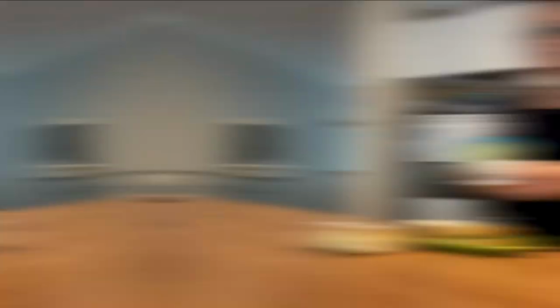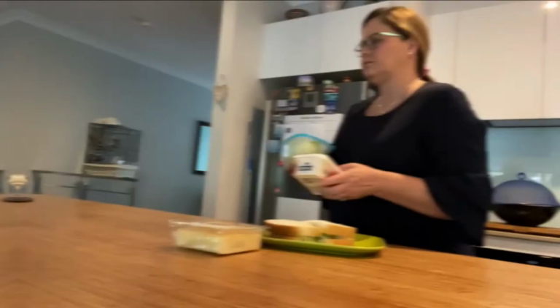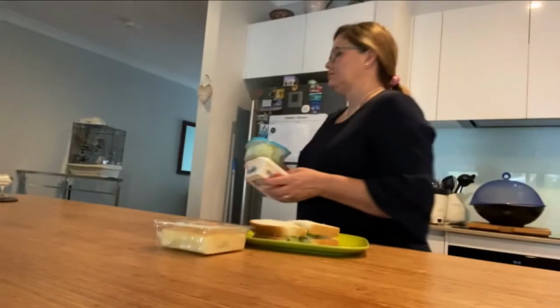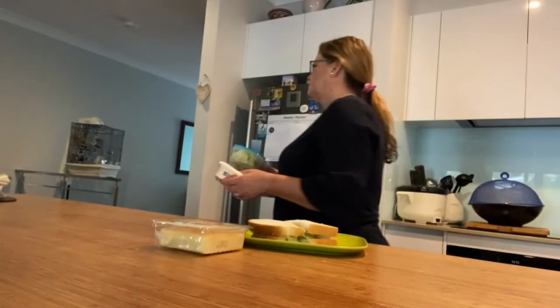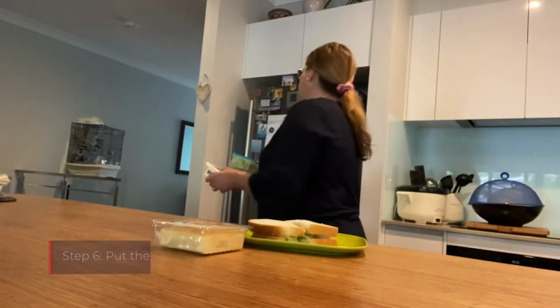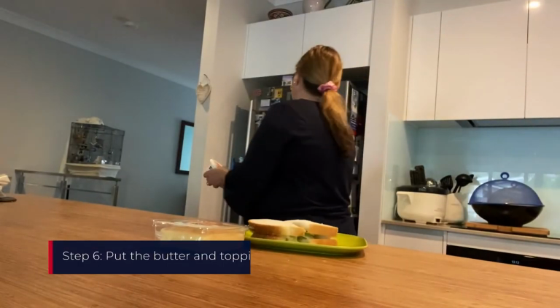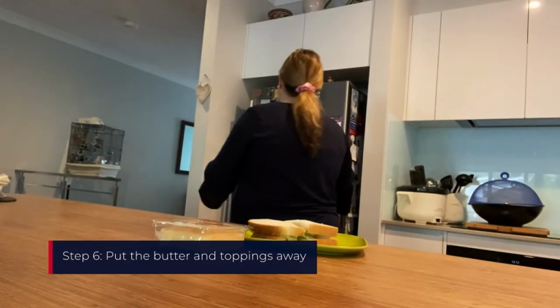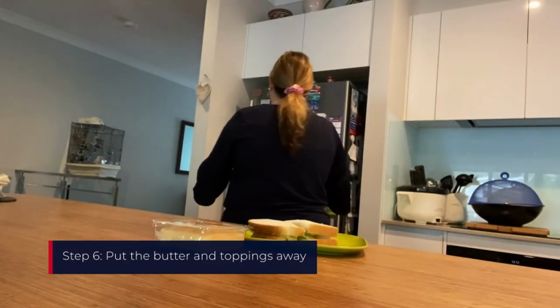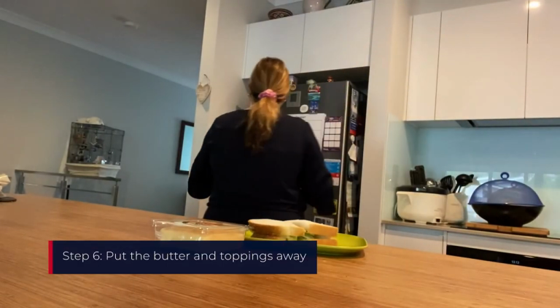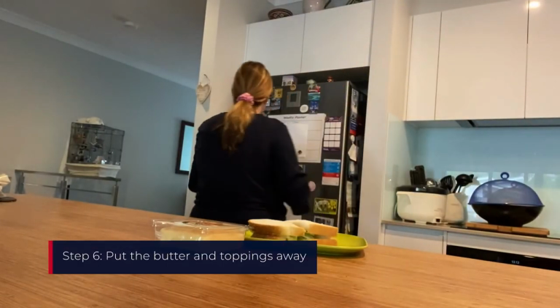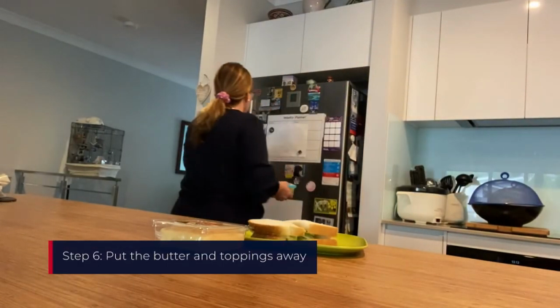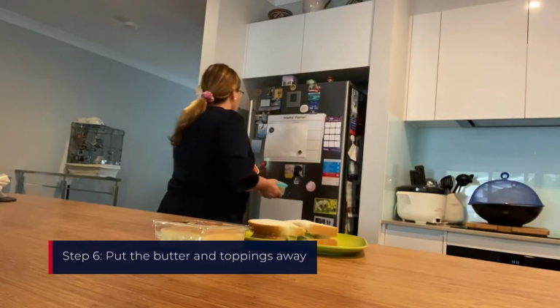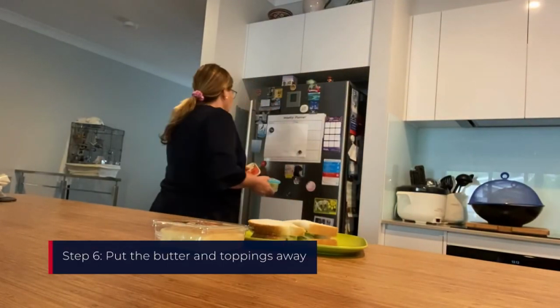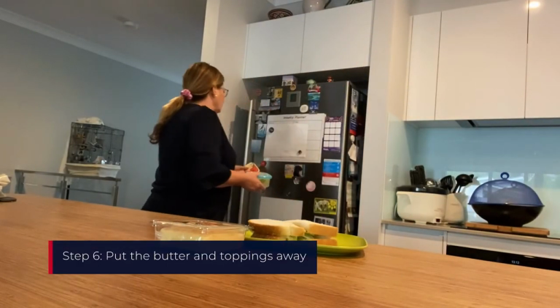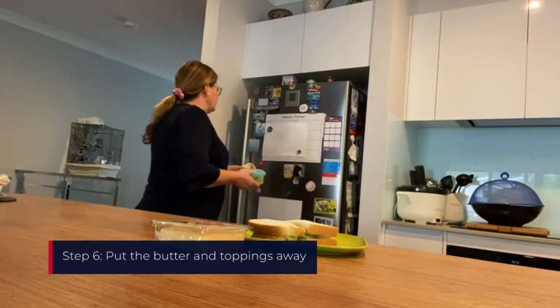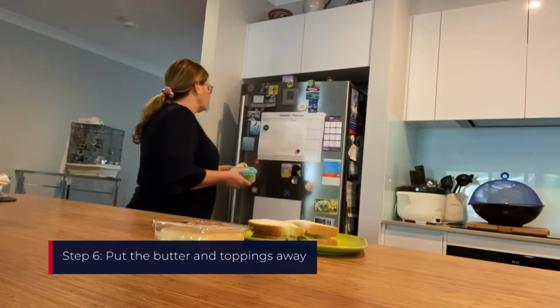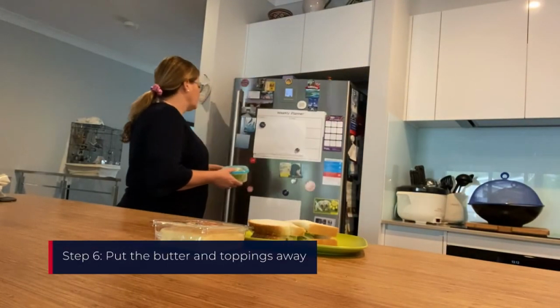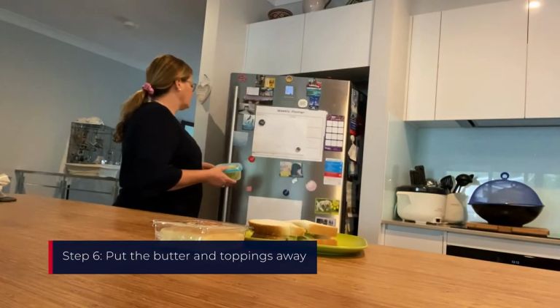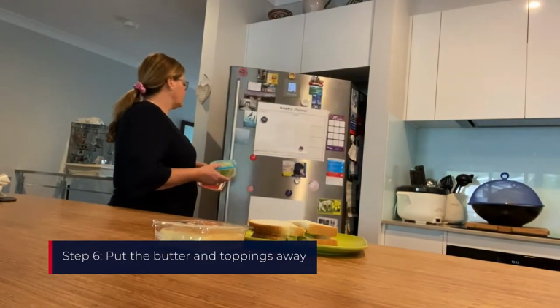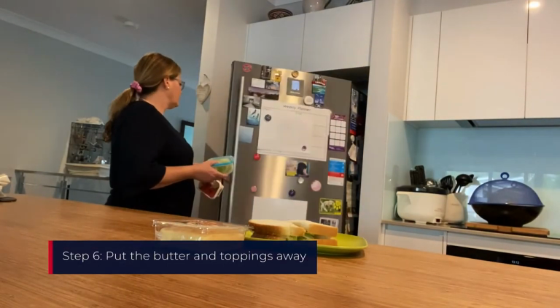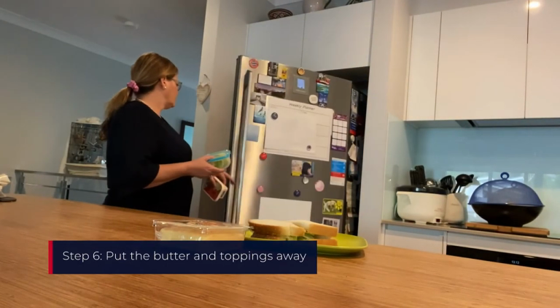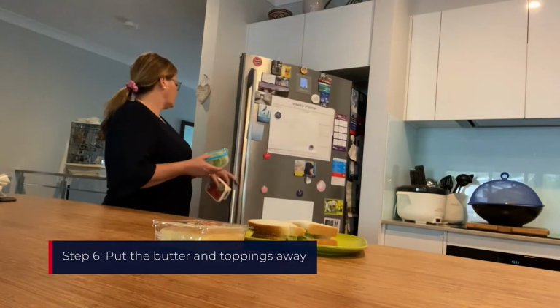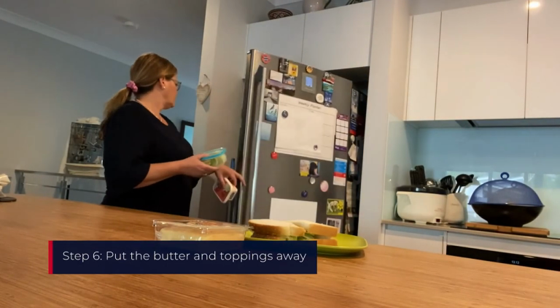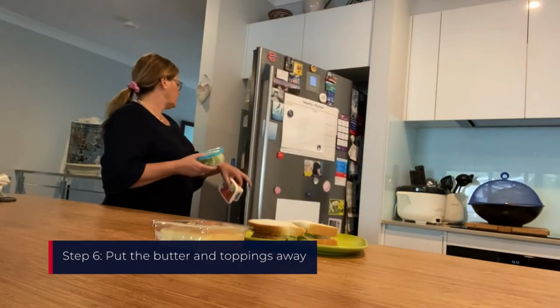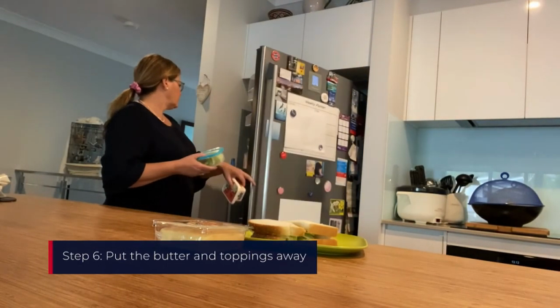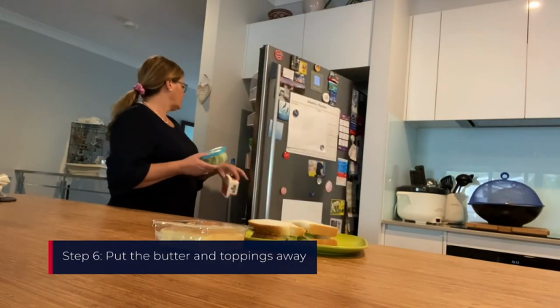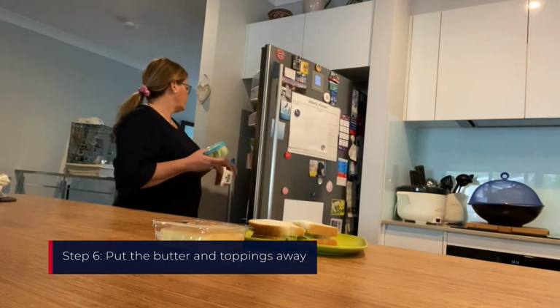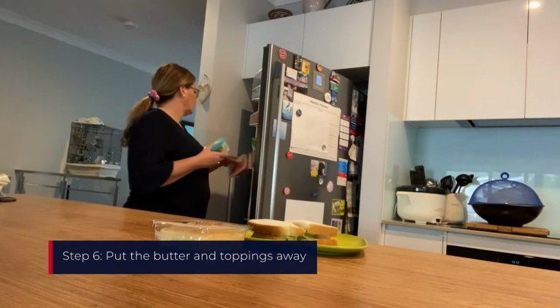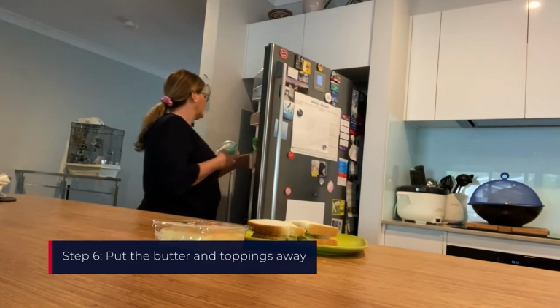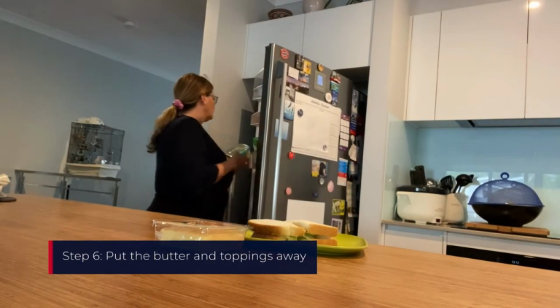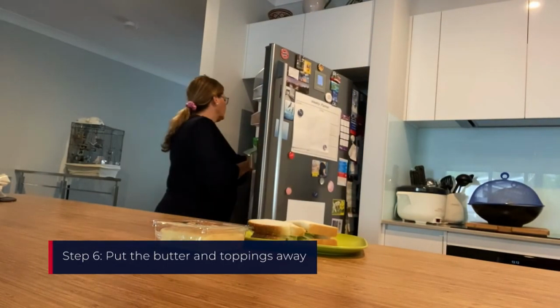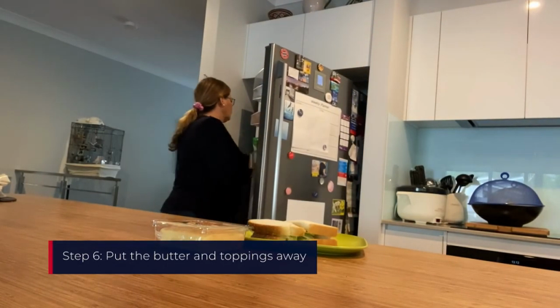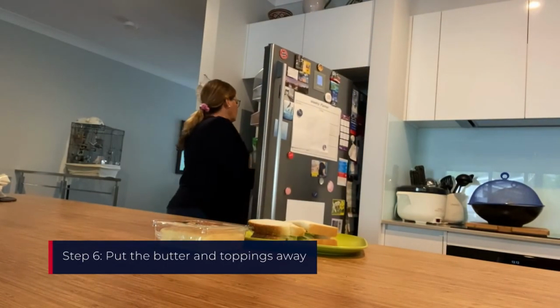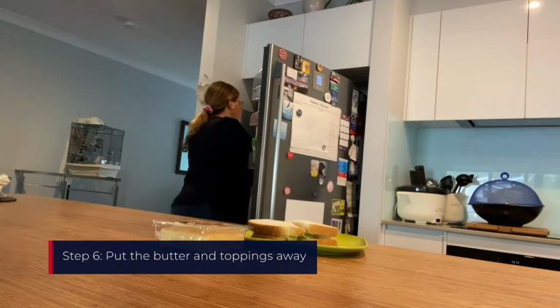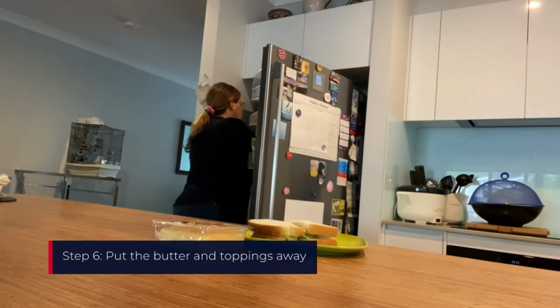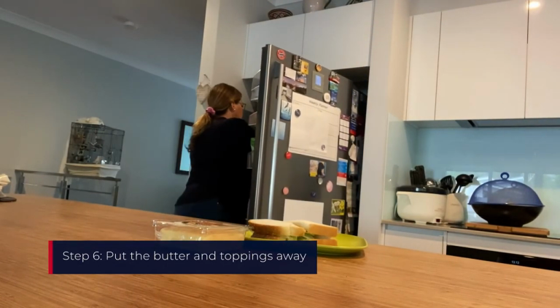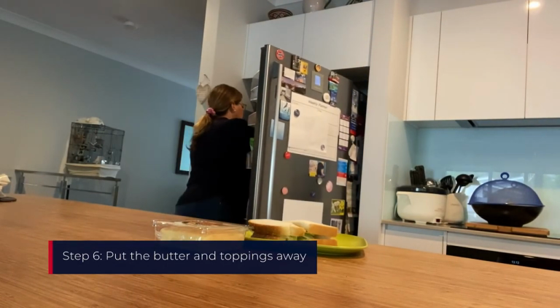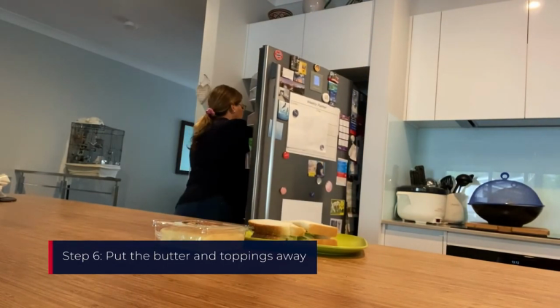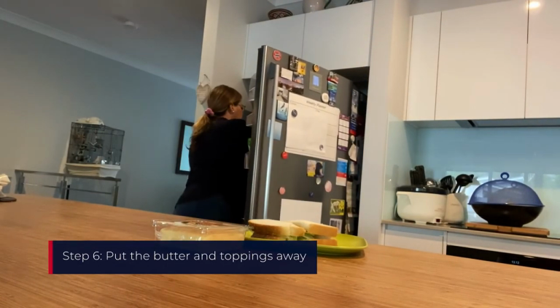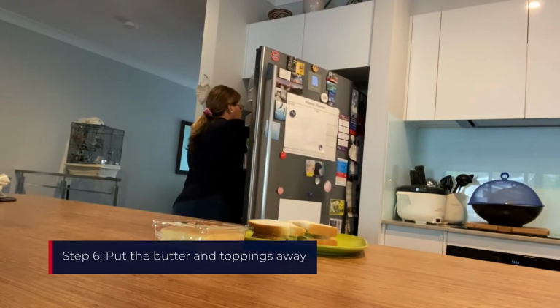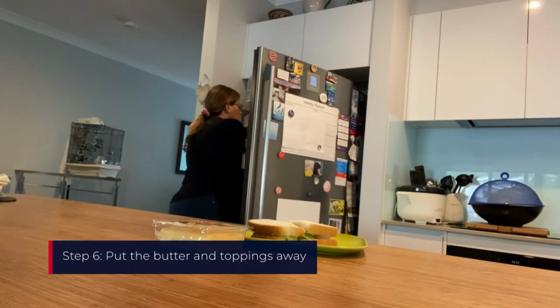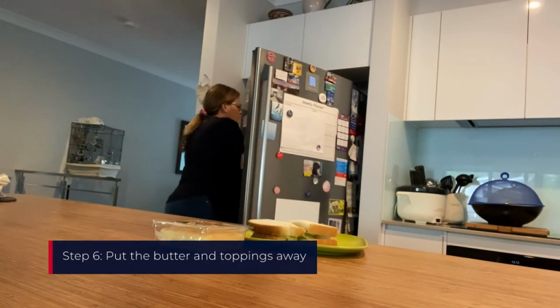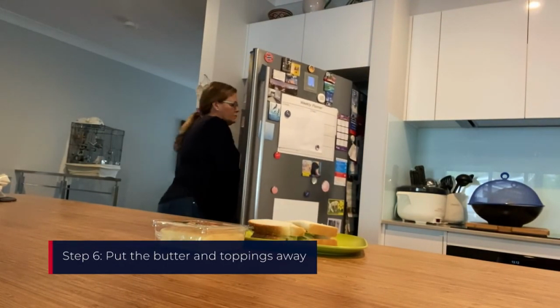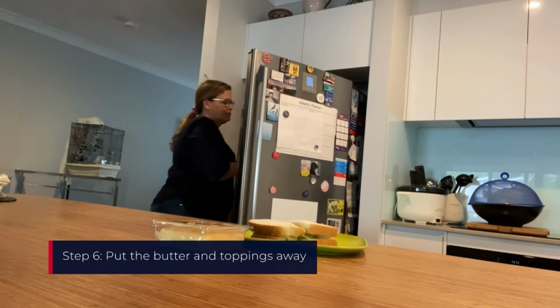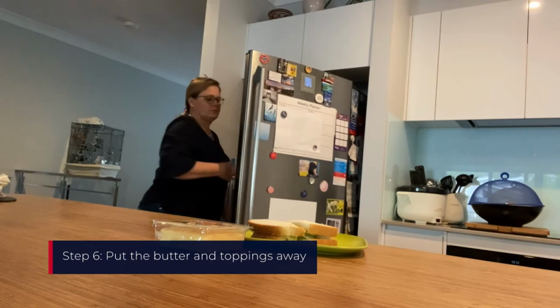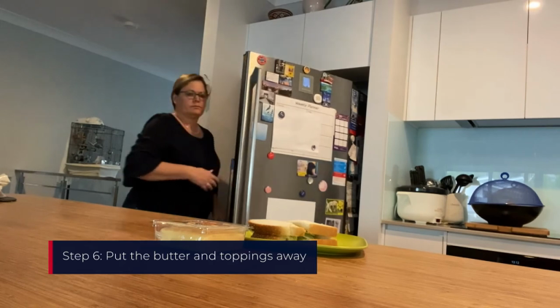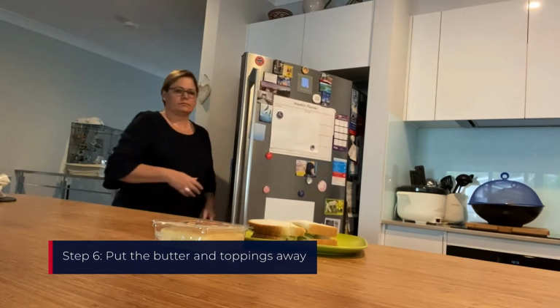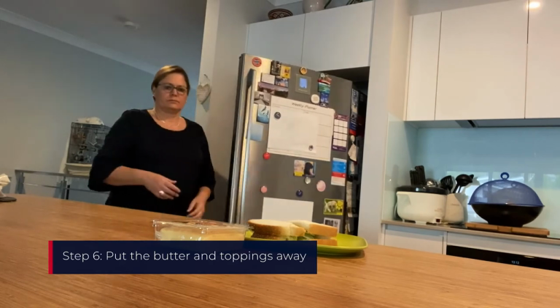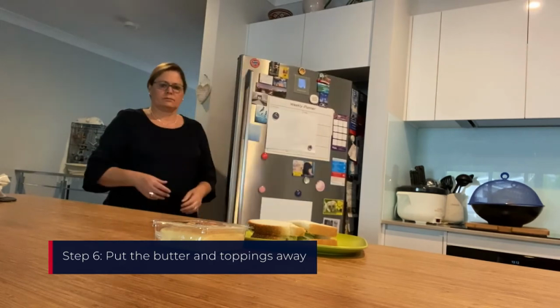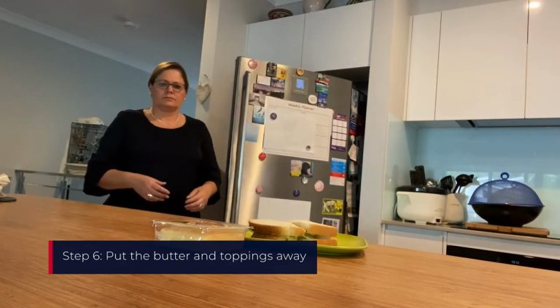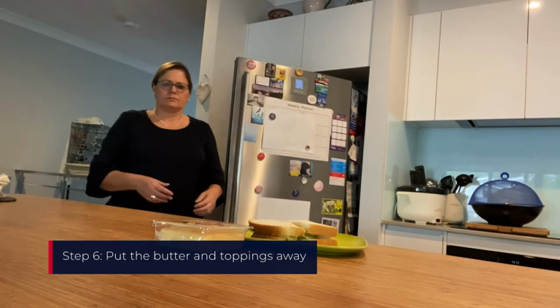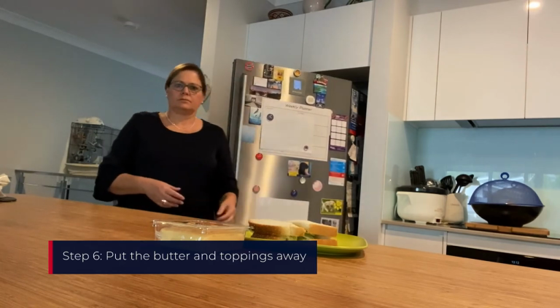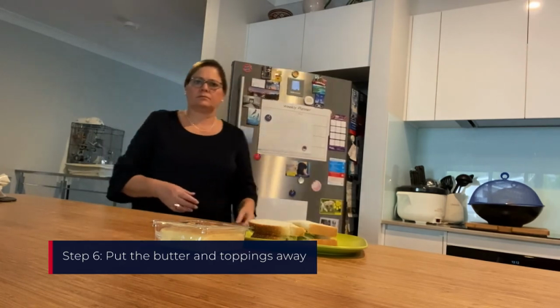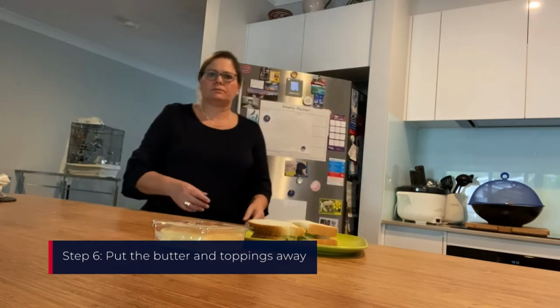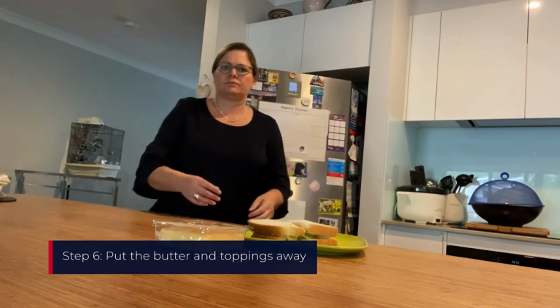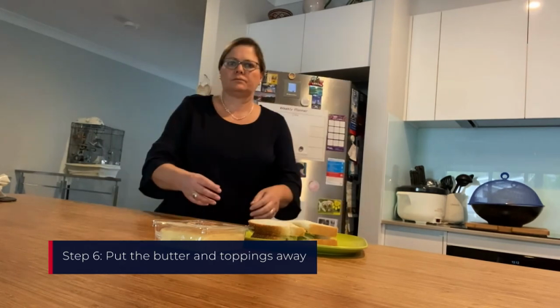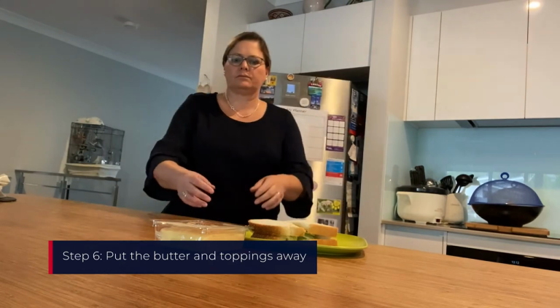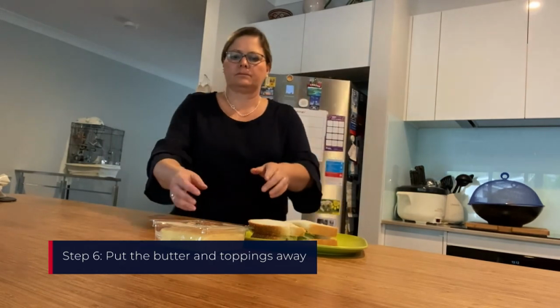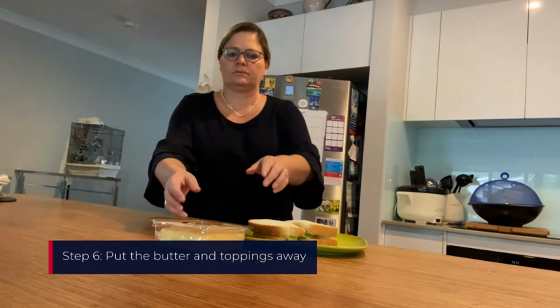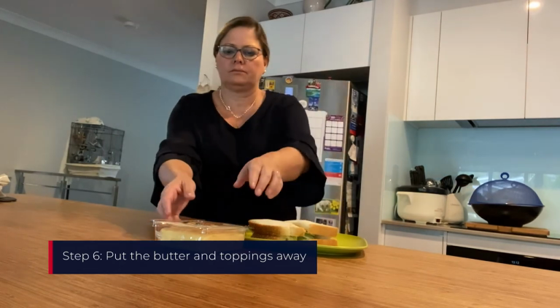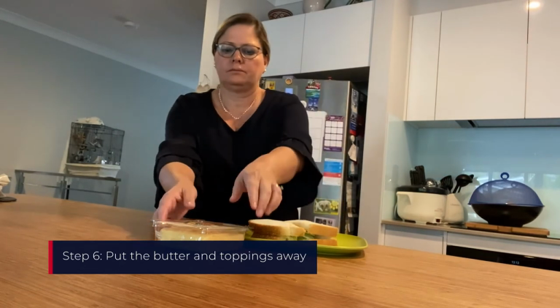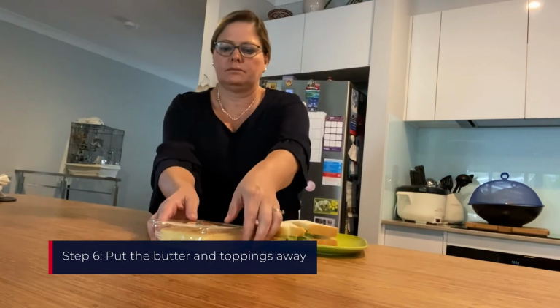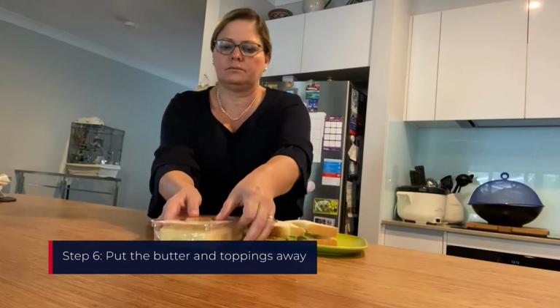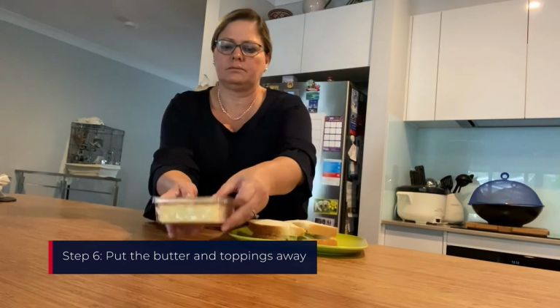Put the butter and toppings away. The woman opens the fridge and puts the butter, lettuce, and cheese back into the fridge.